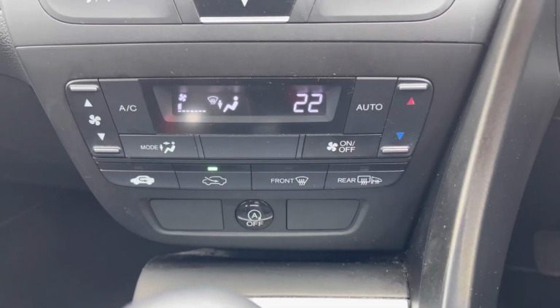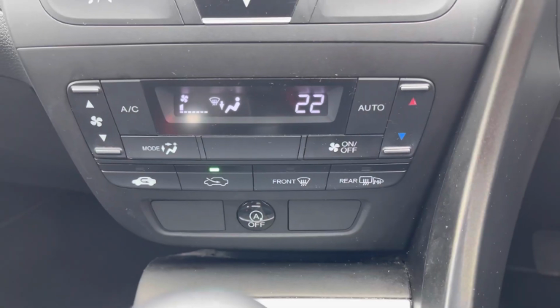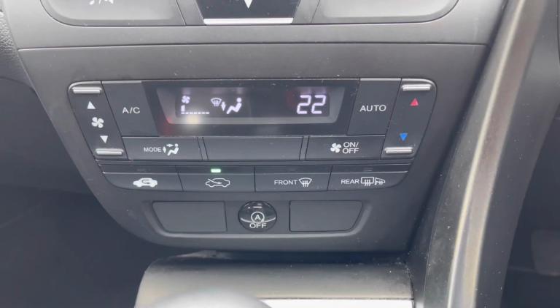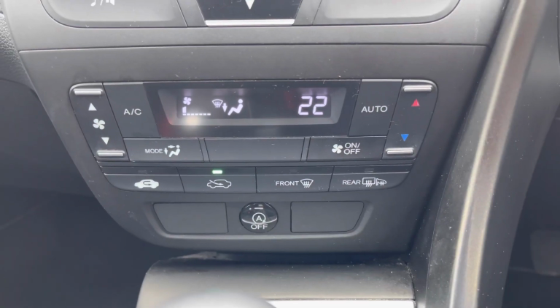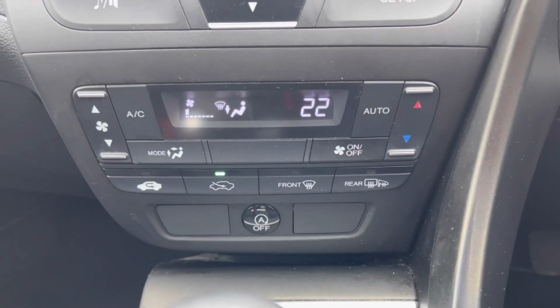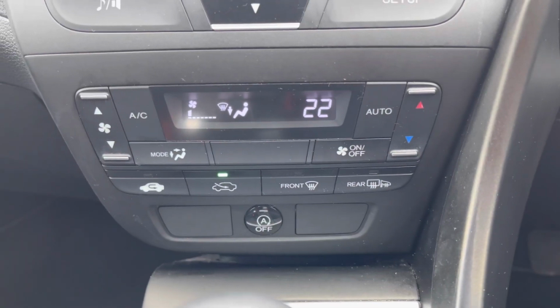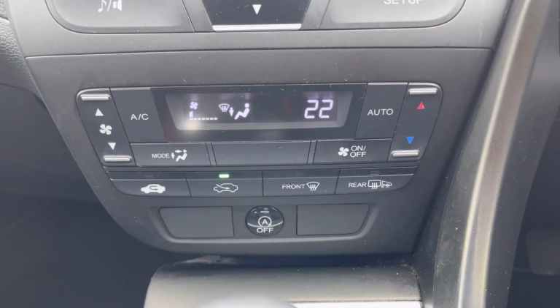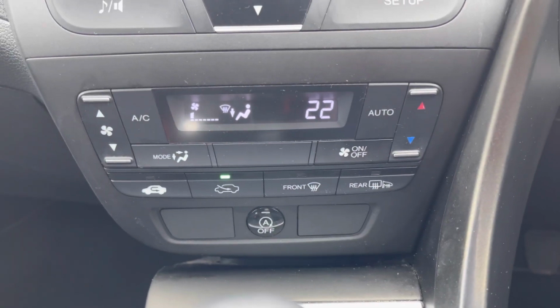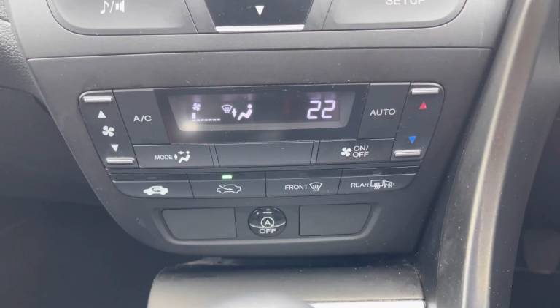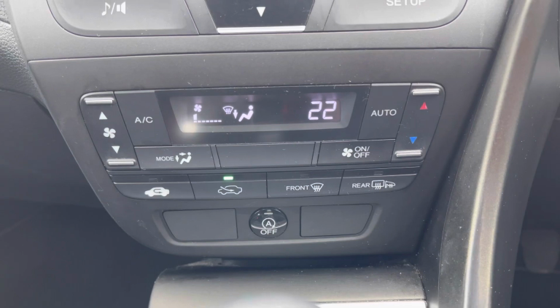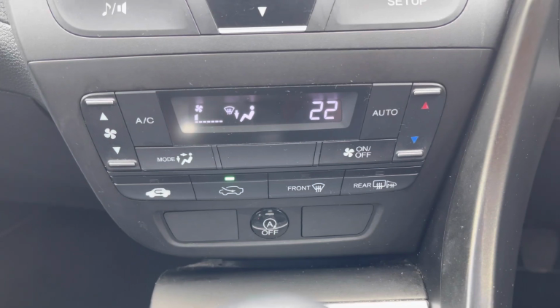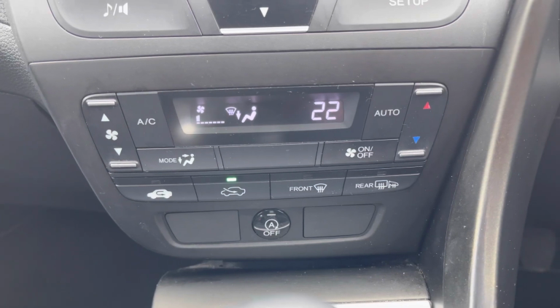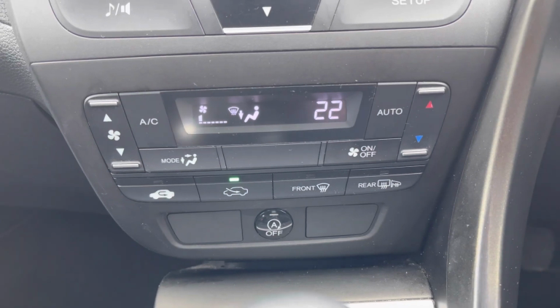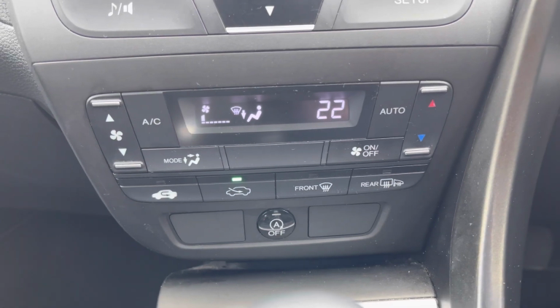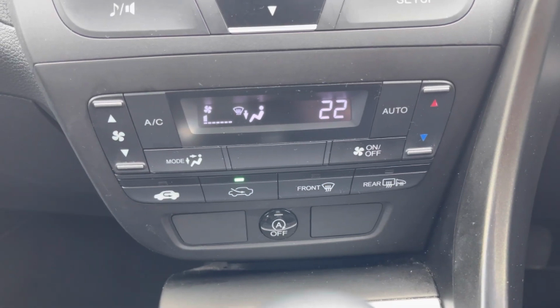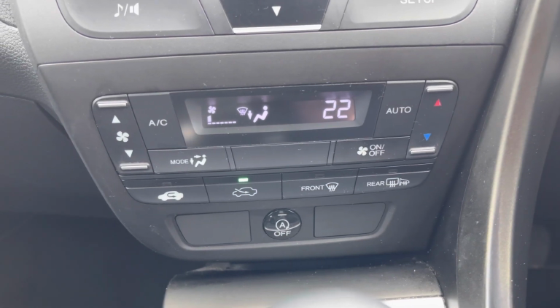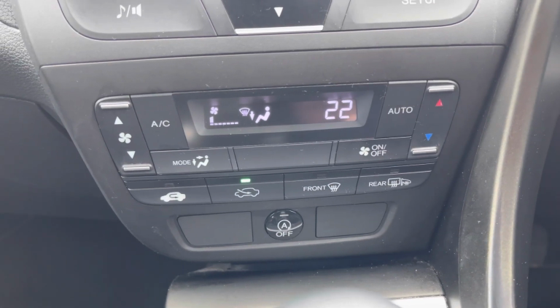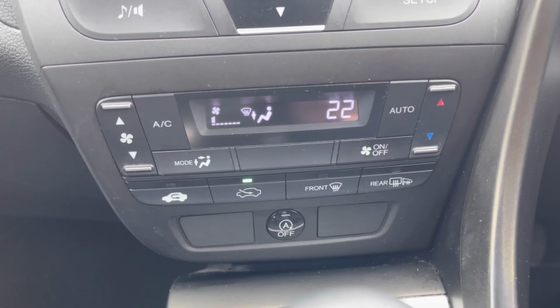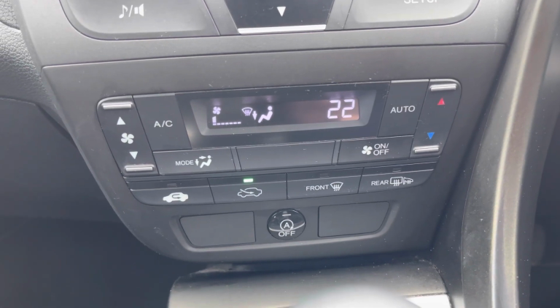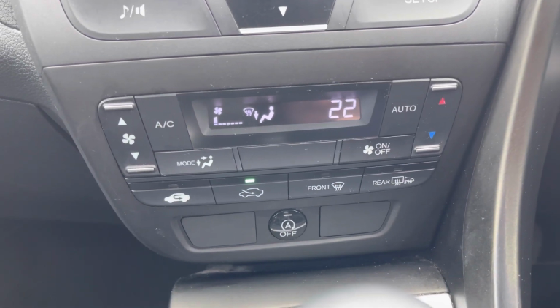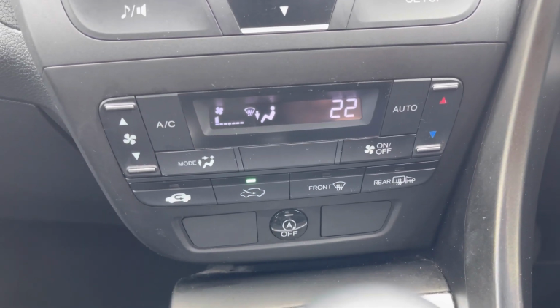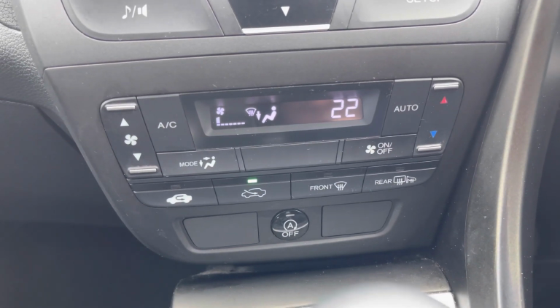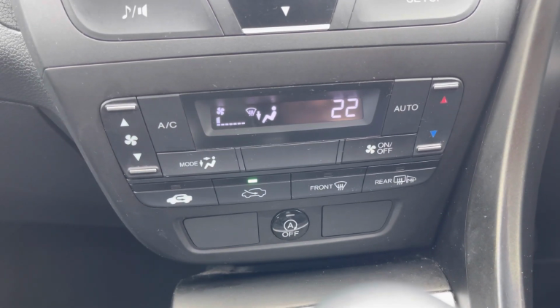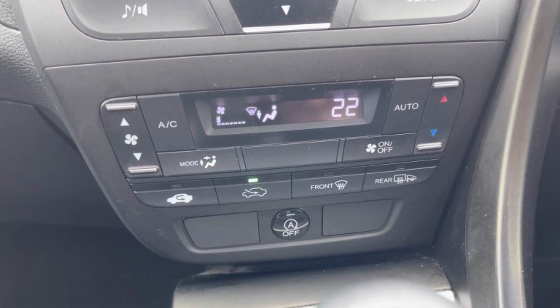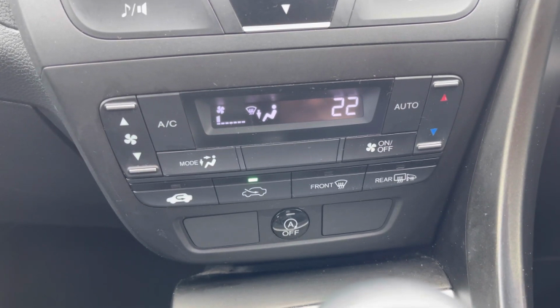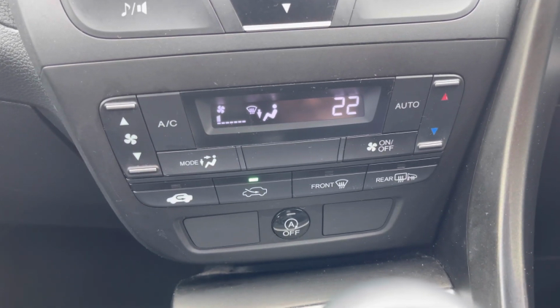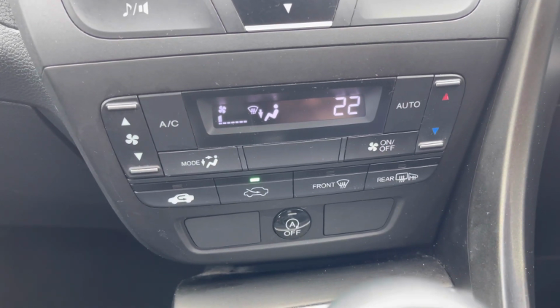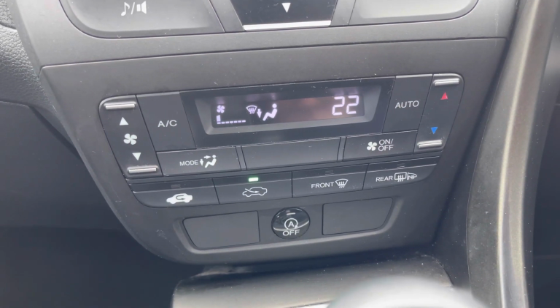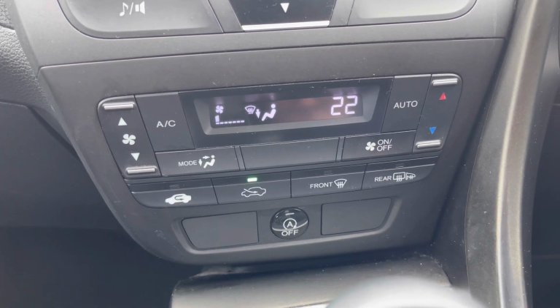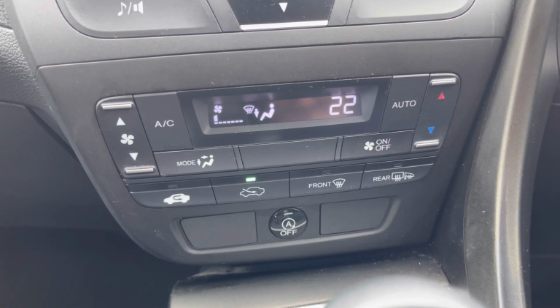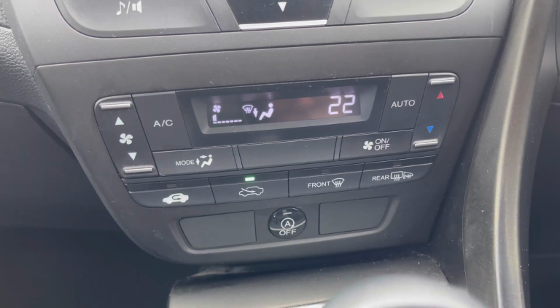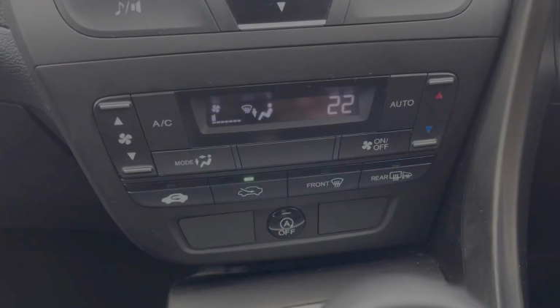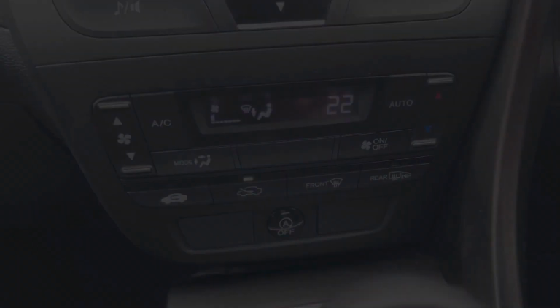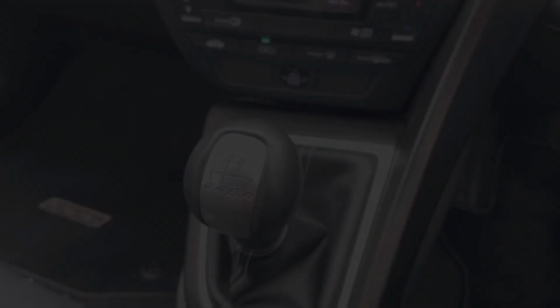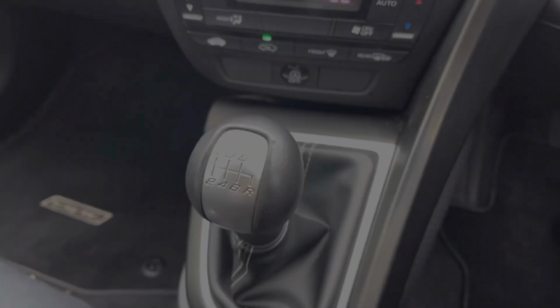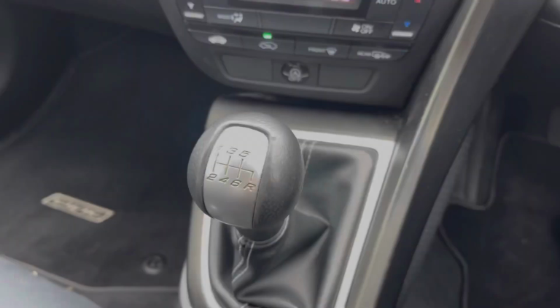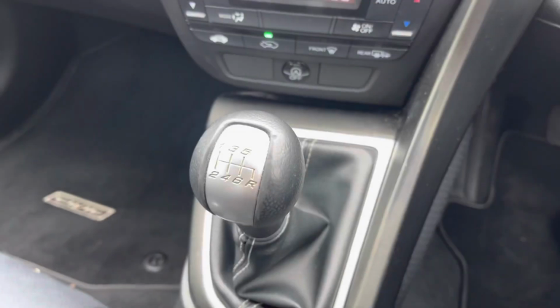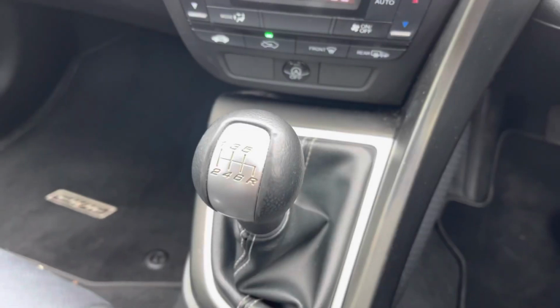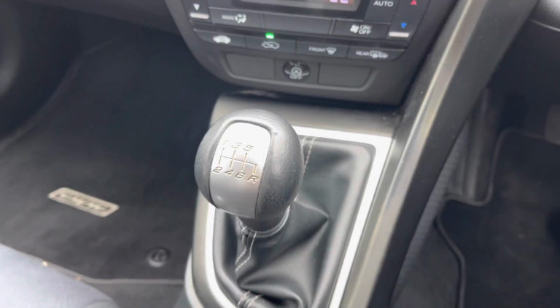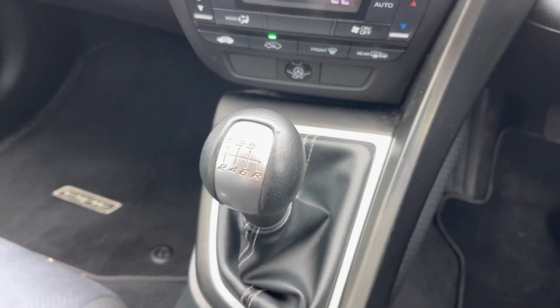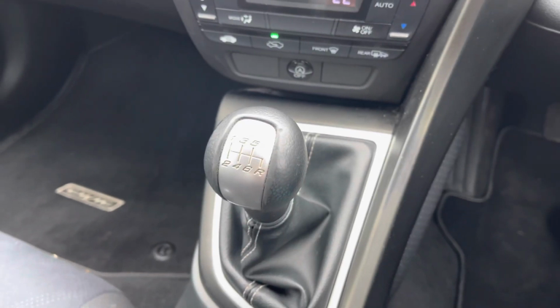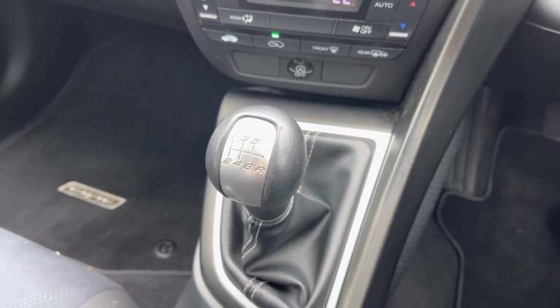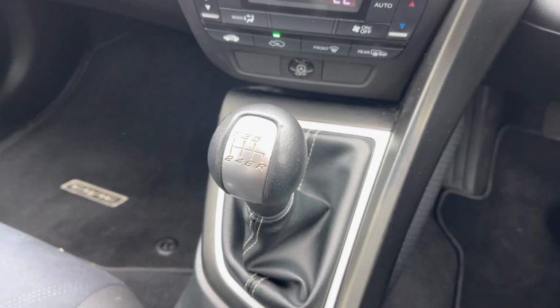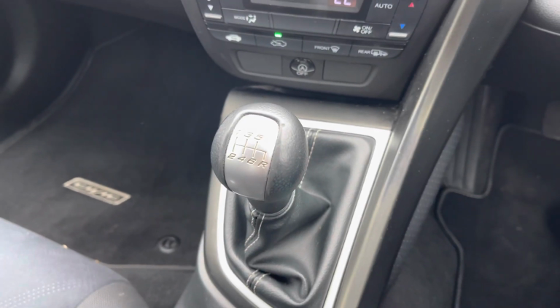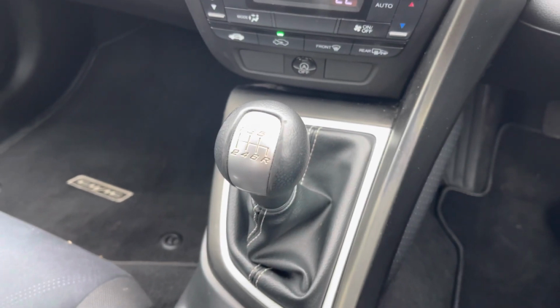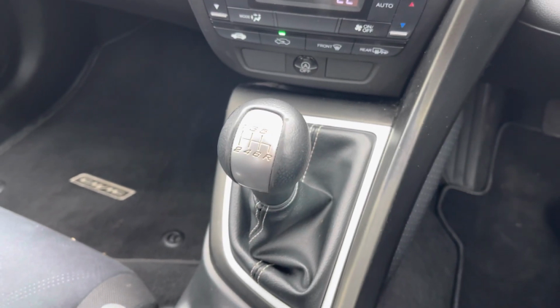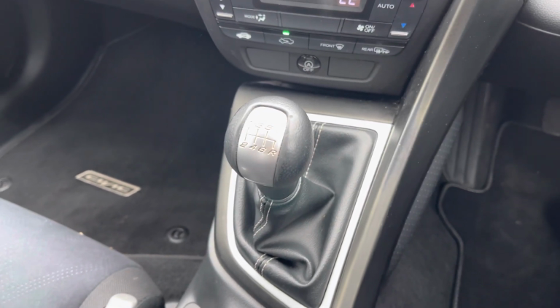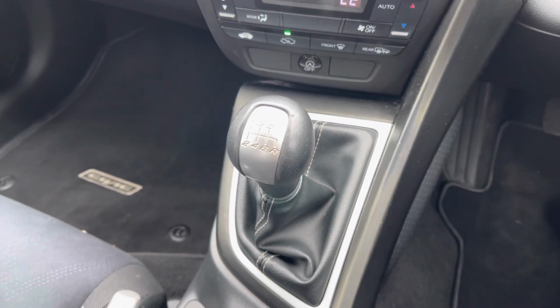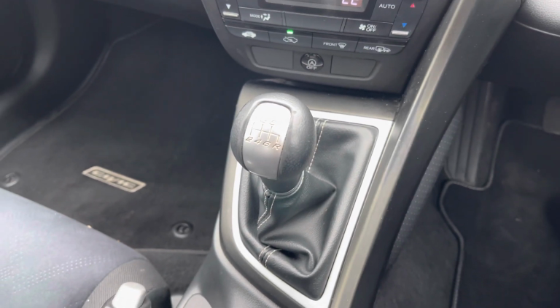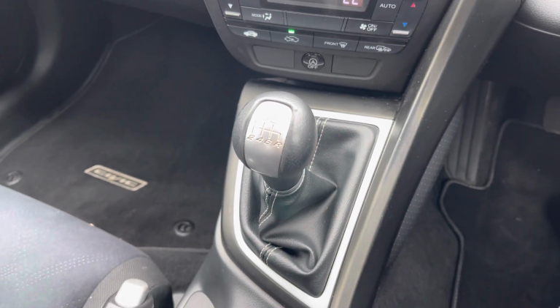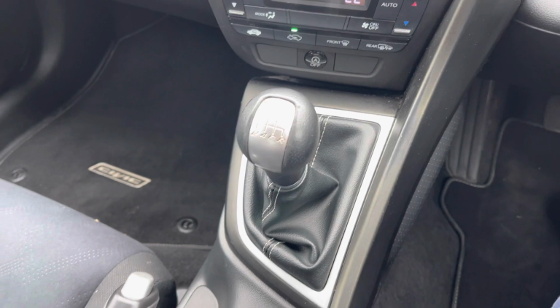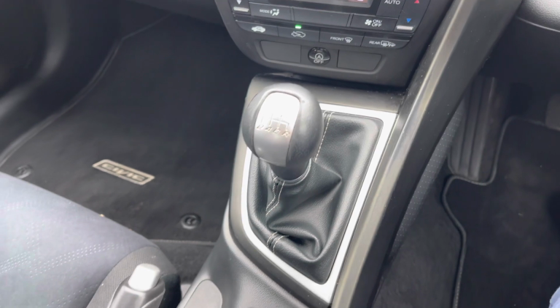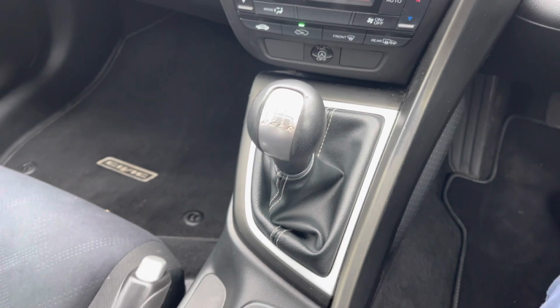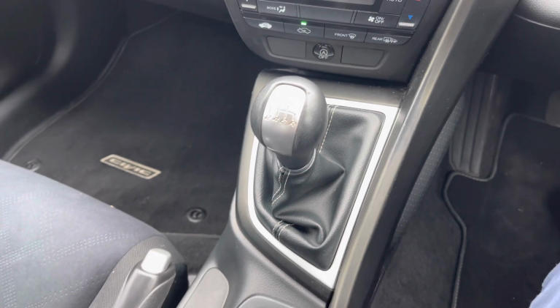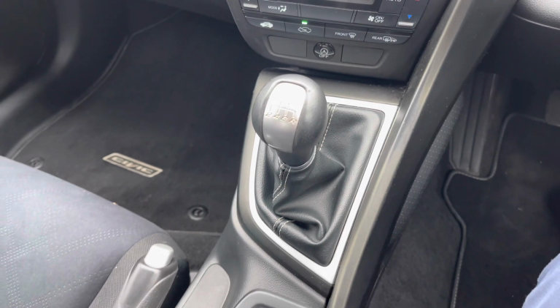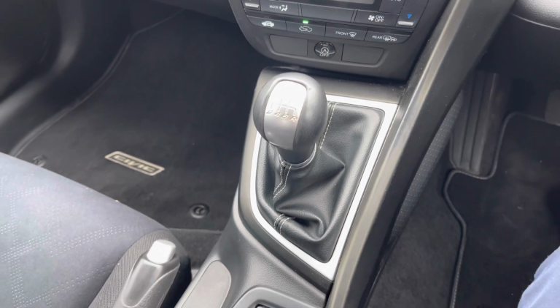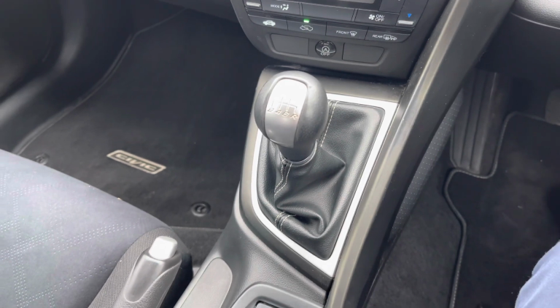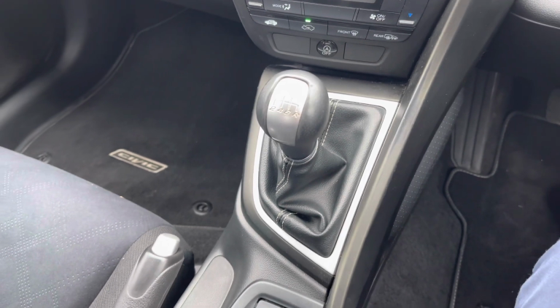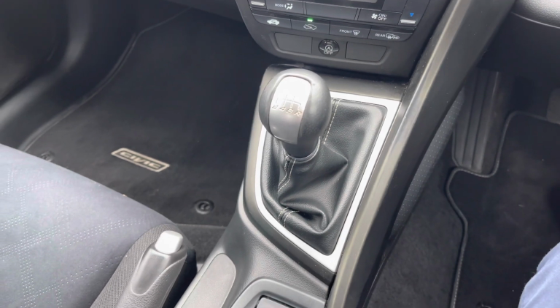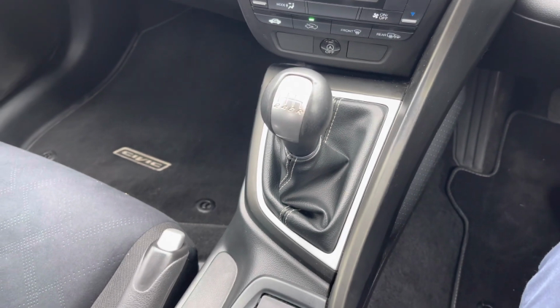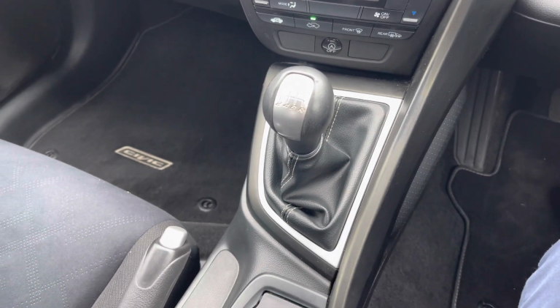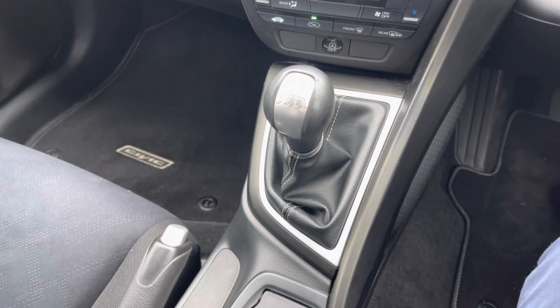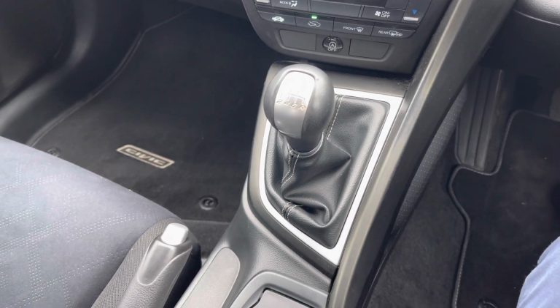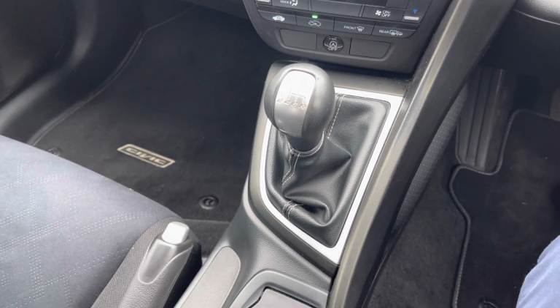Underneath the radio you'll find your automatic air conditioning. You have your 6-speed manual gear selector here in the centre console.